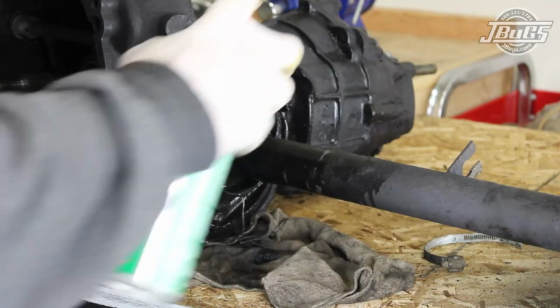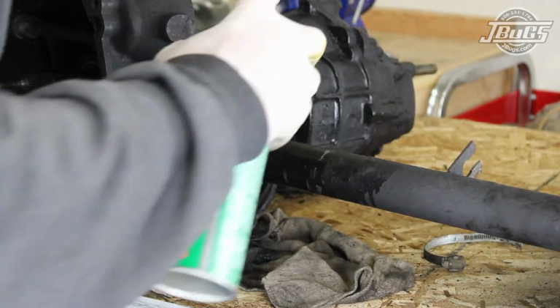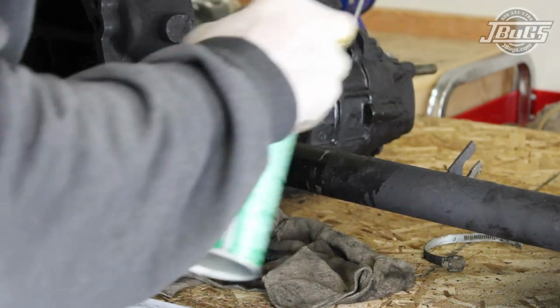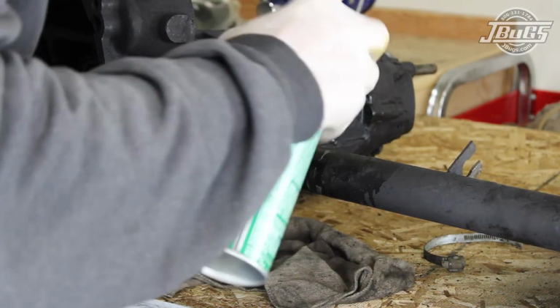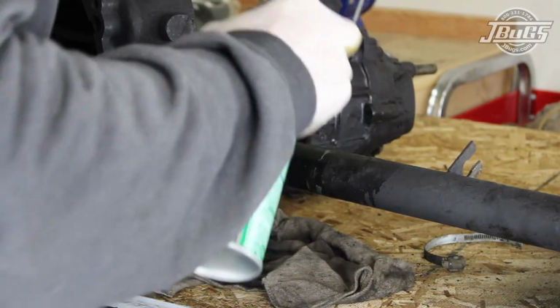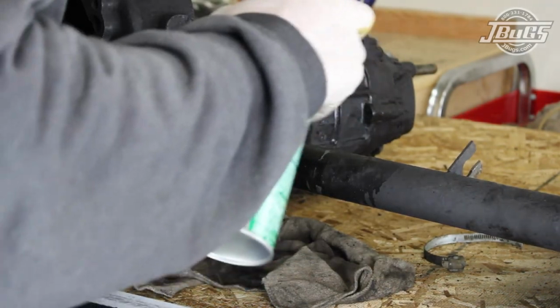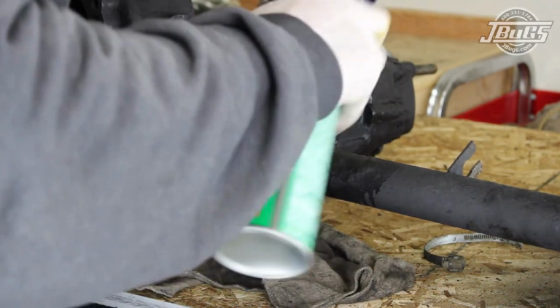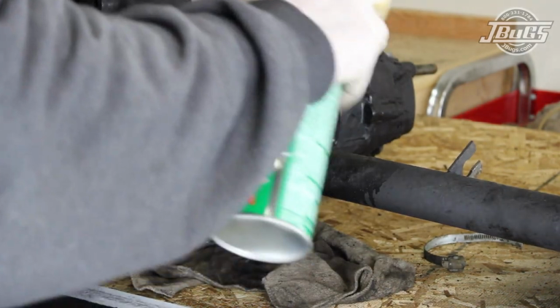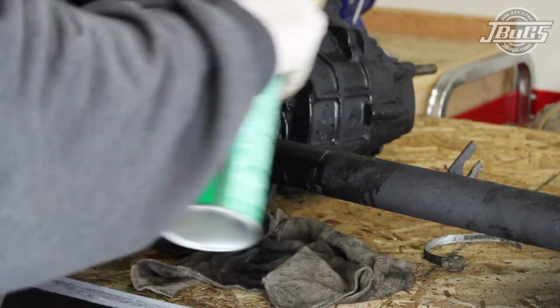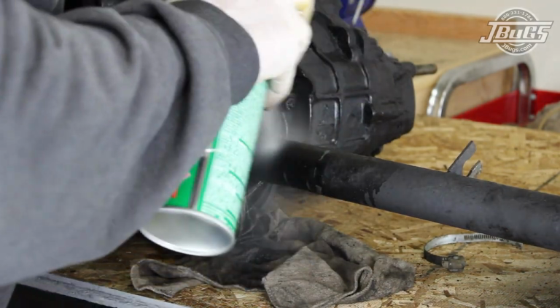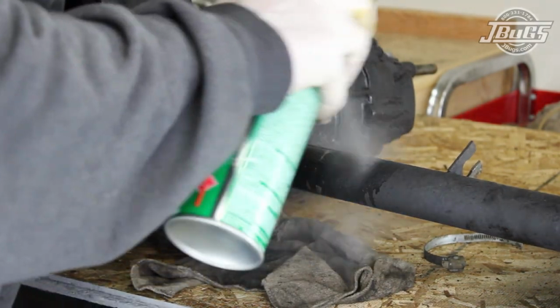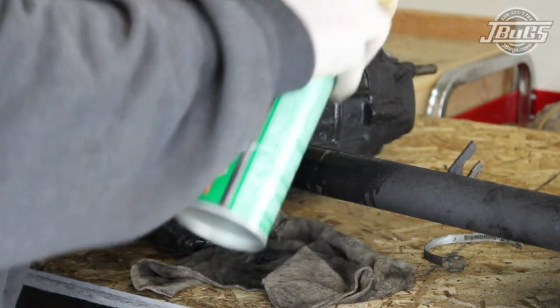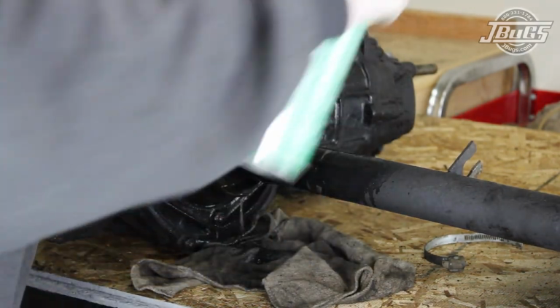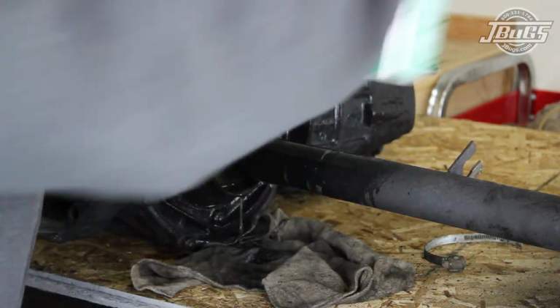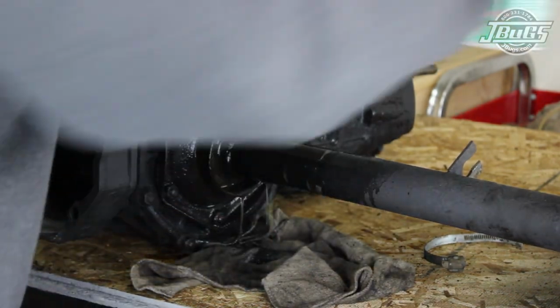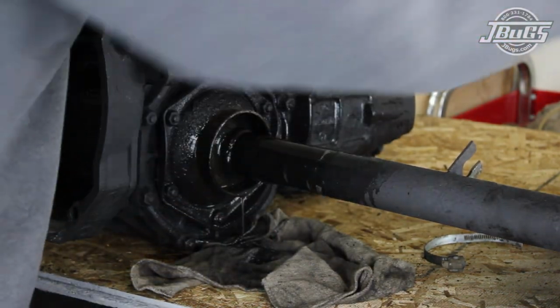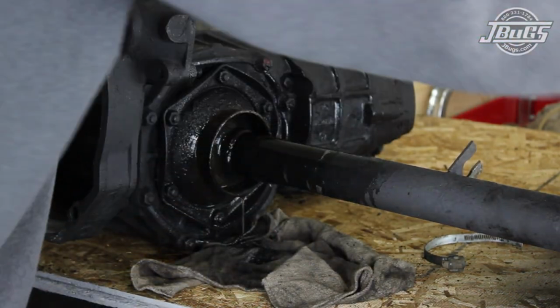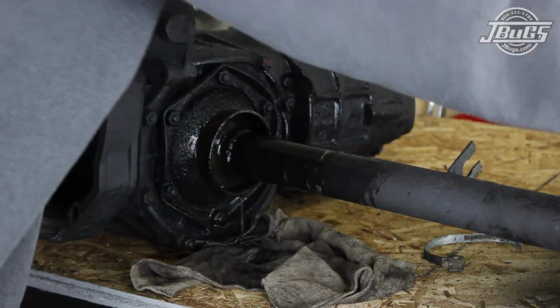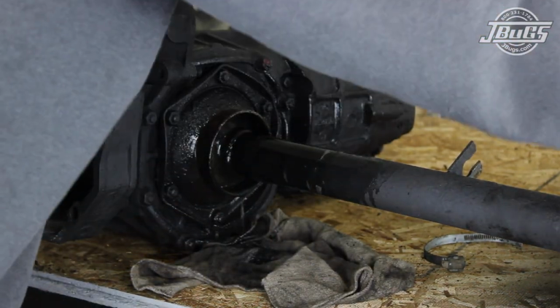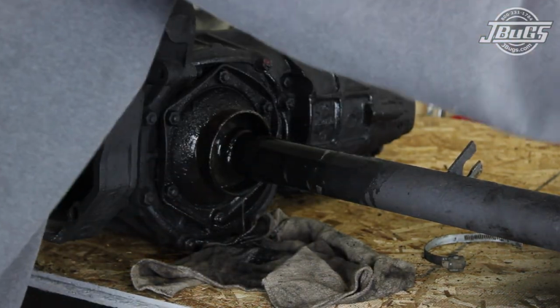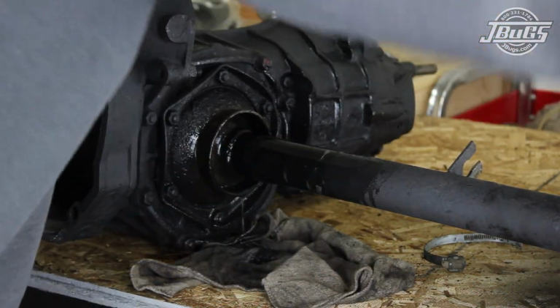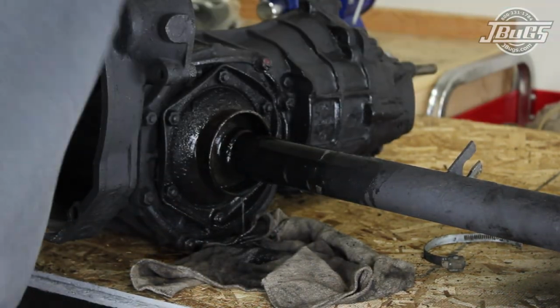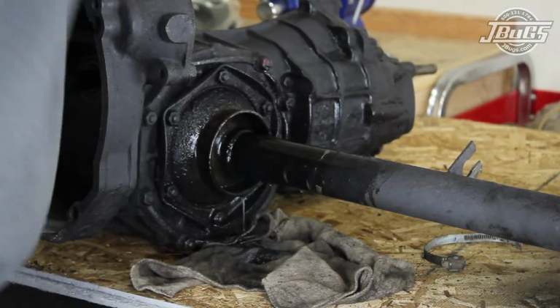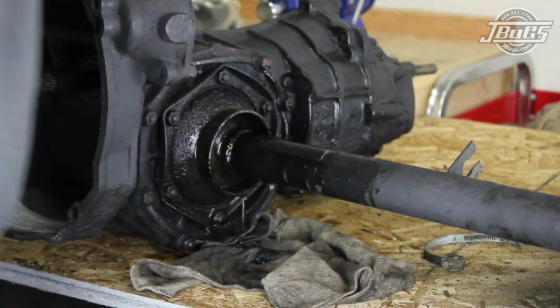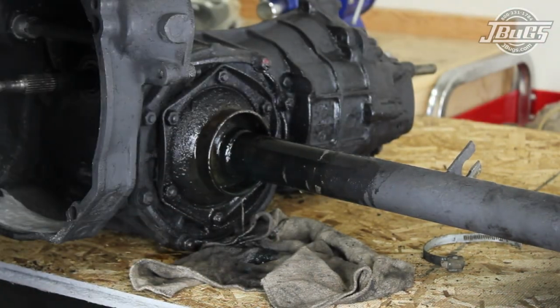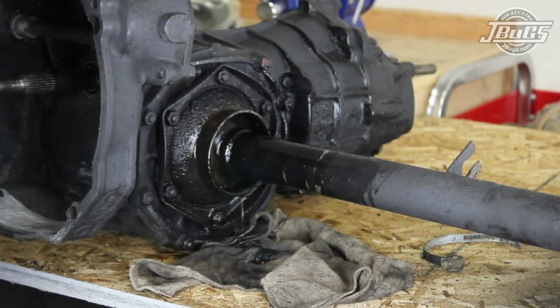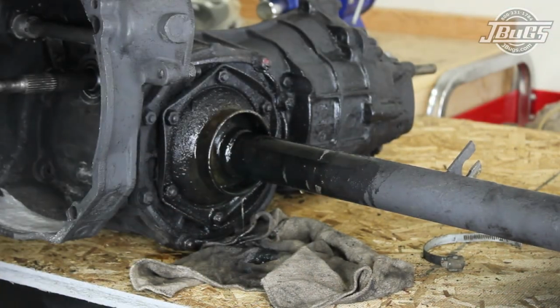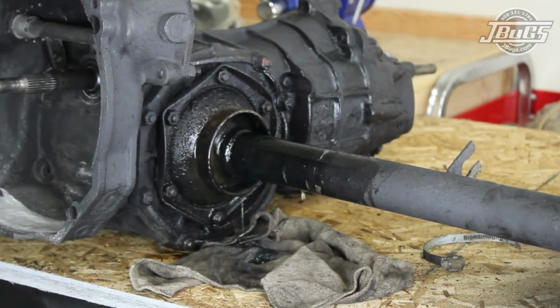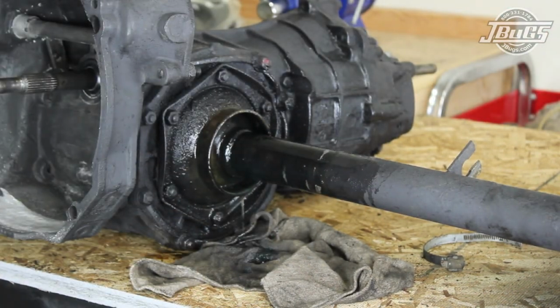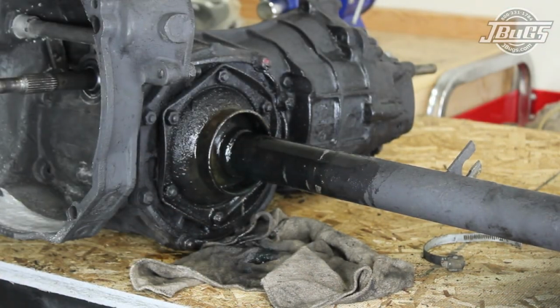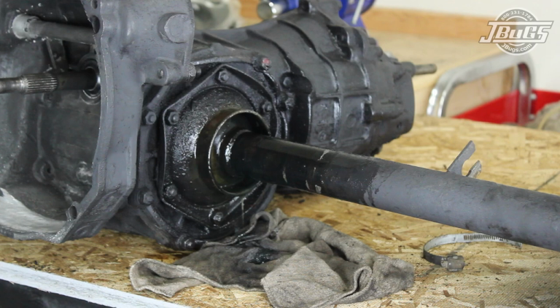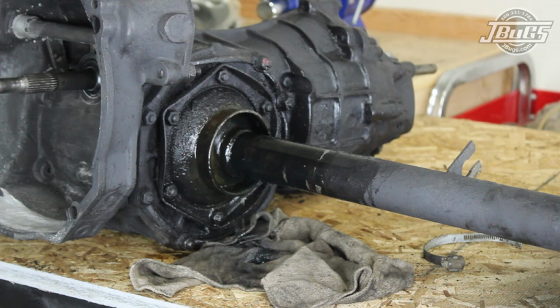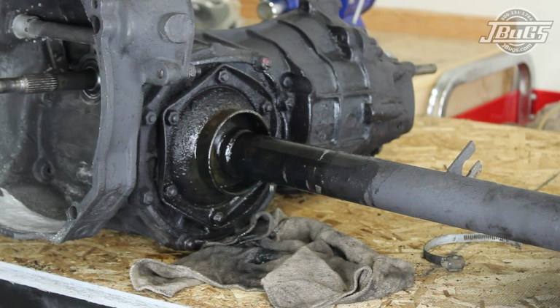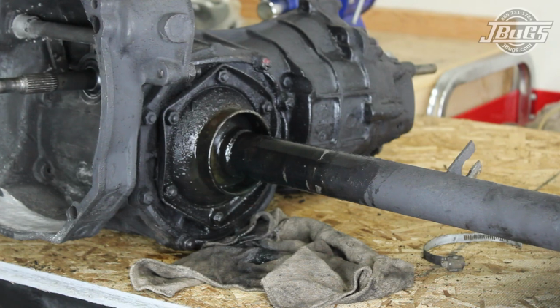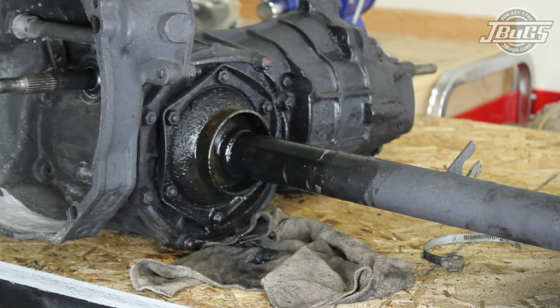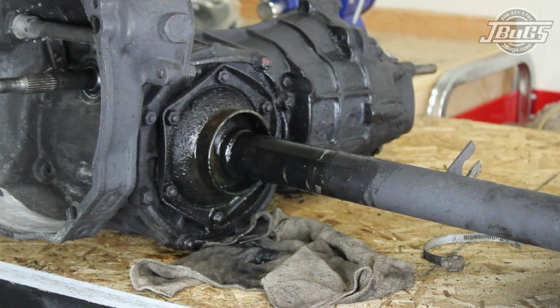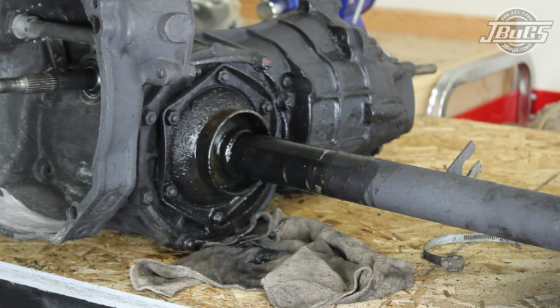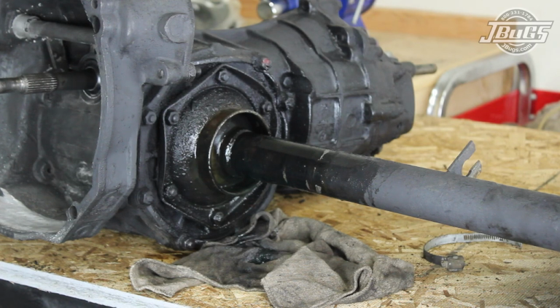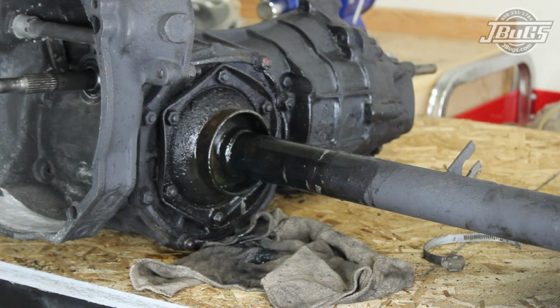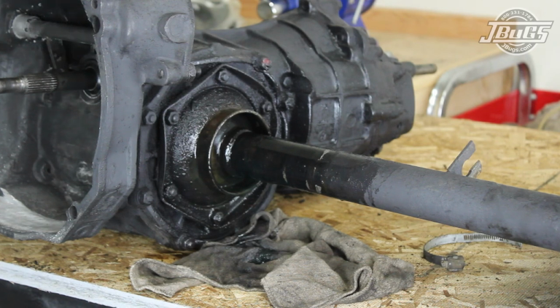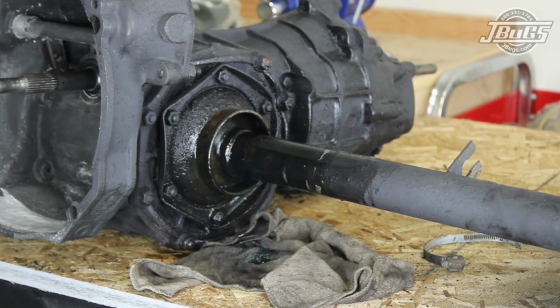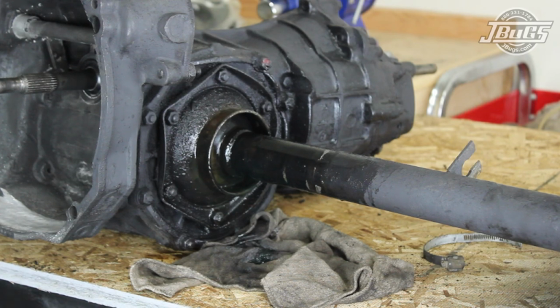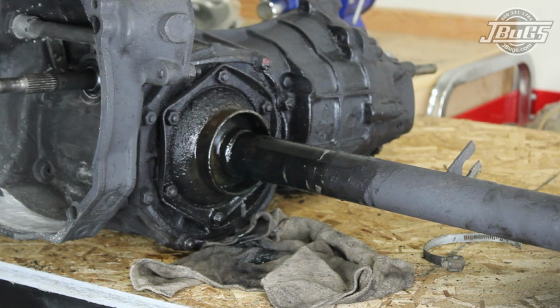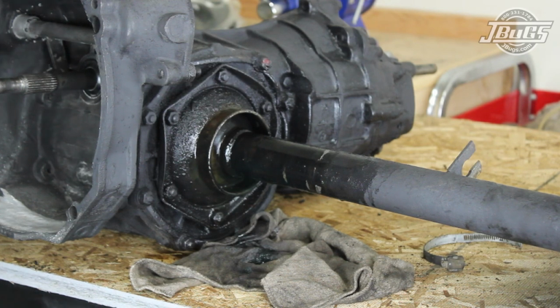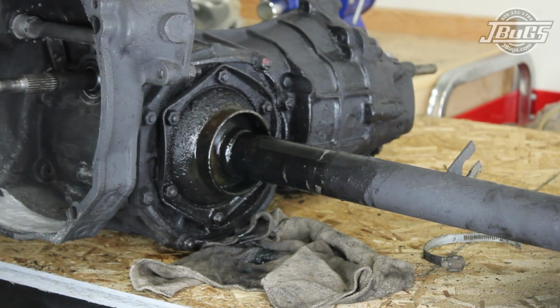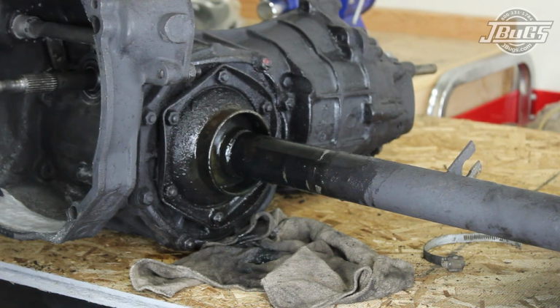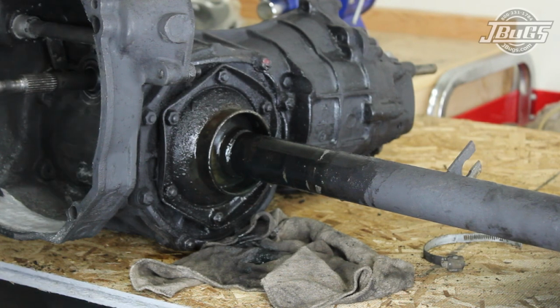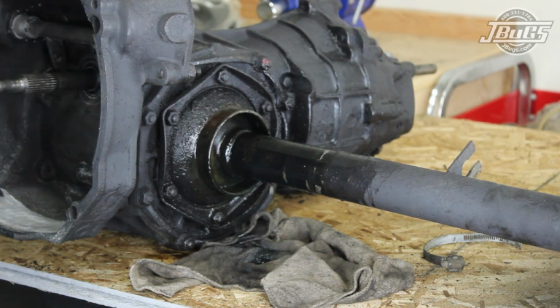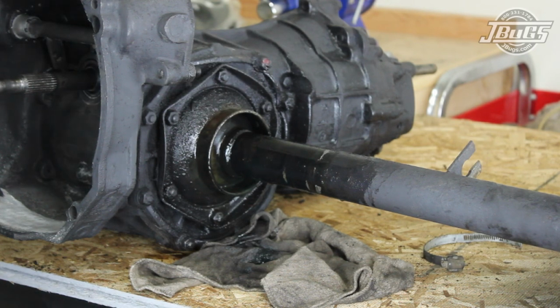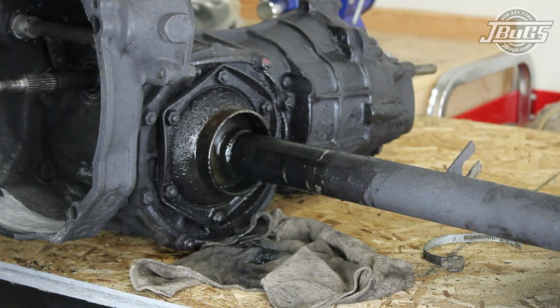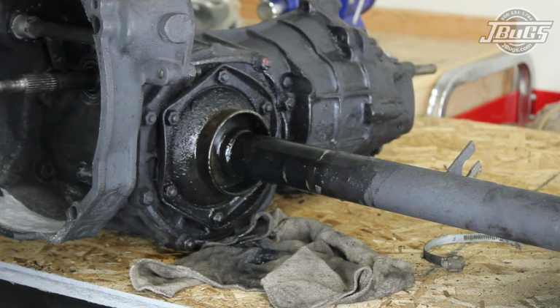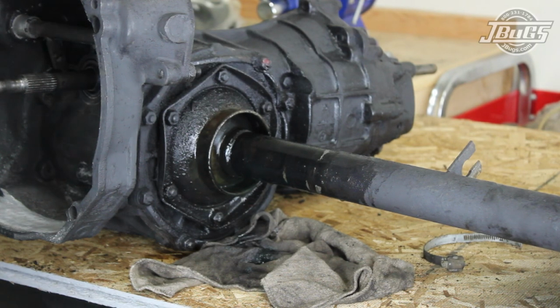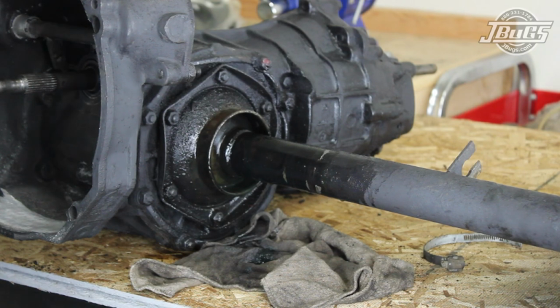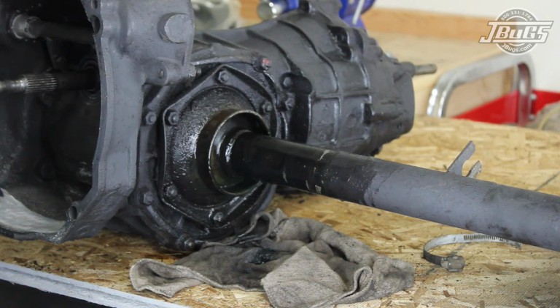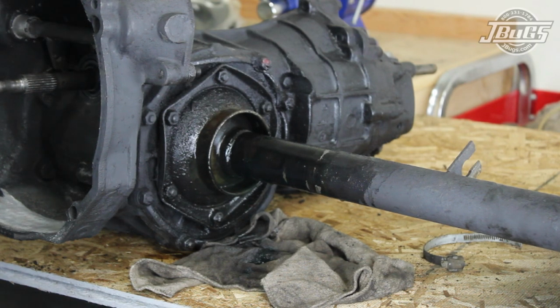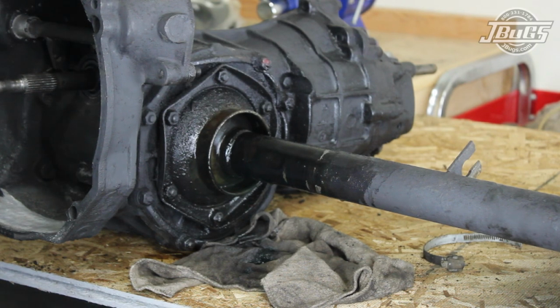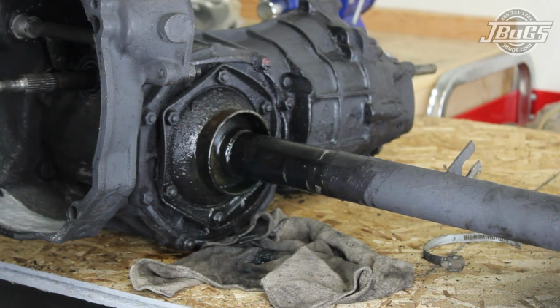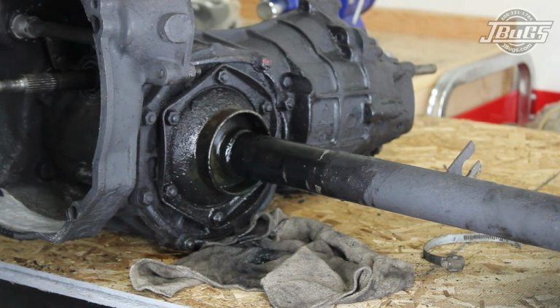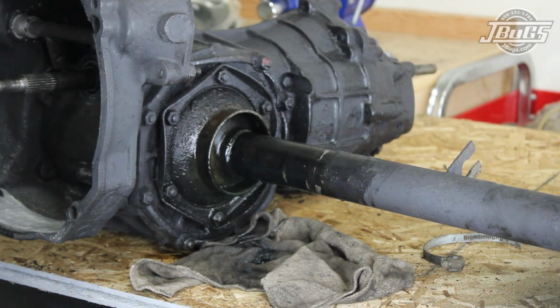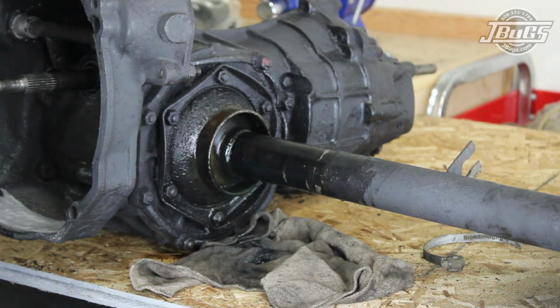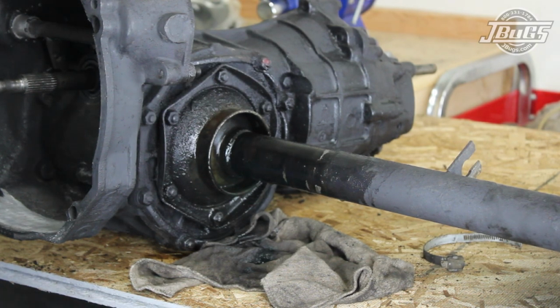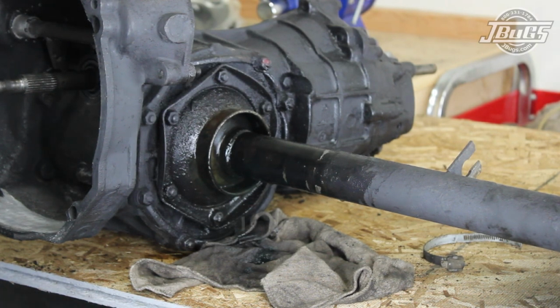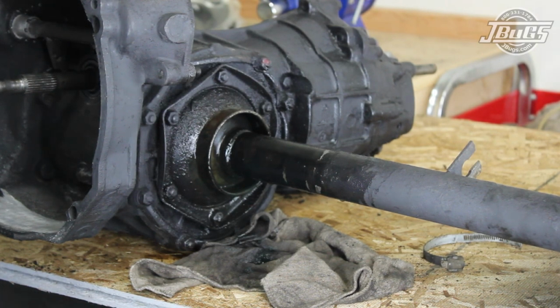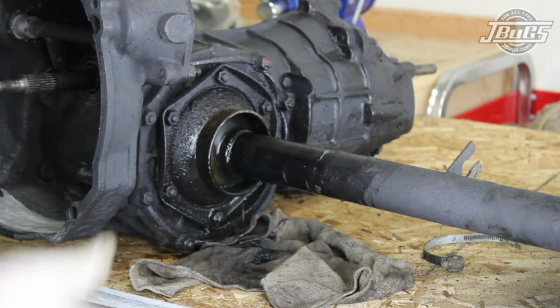With the boot removed, the axle tubes and flanges on the transmission are cleaned up and degreased with some carburetor cleaner and wiped down with a clean rag.